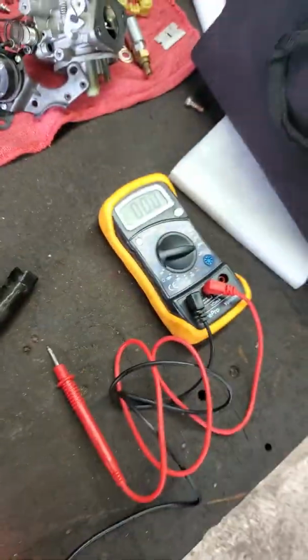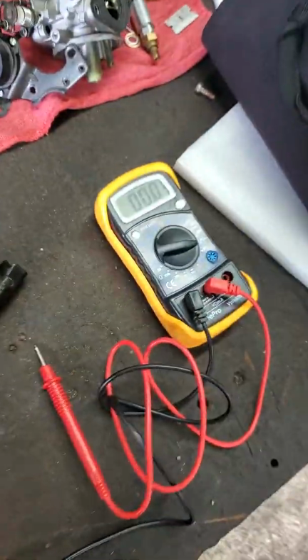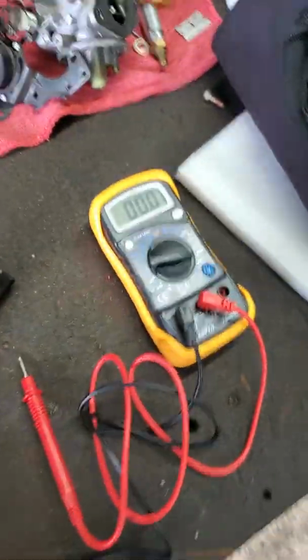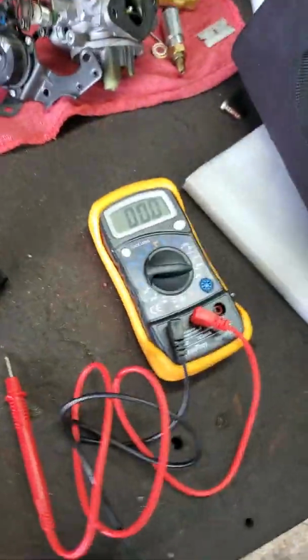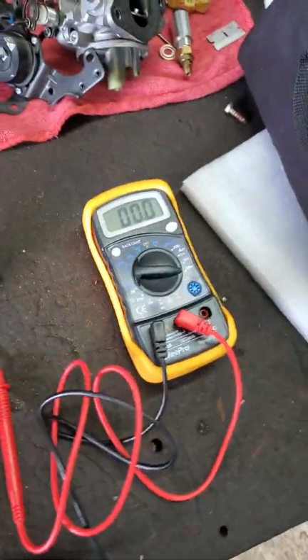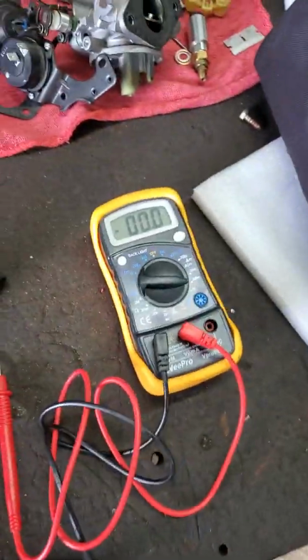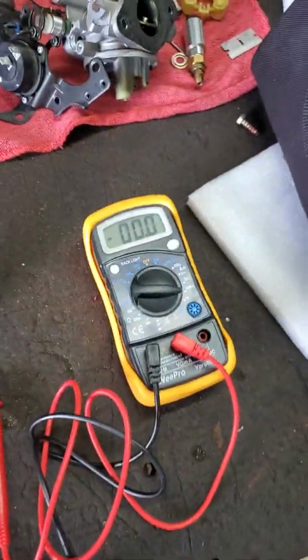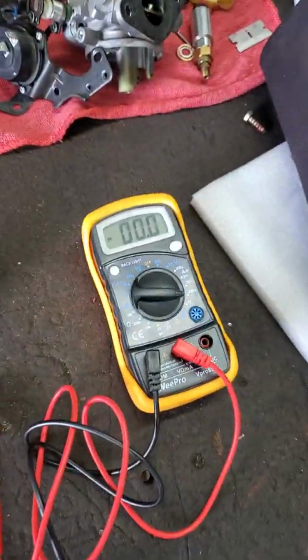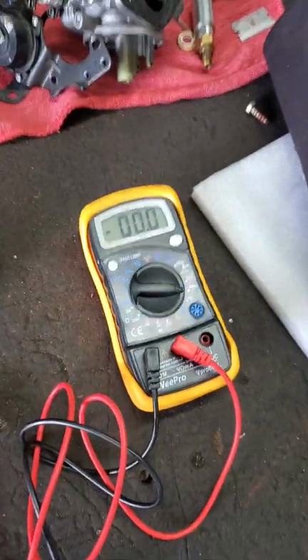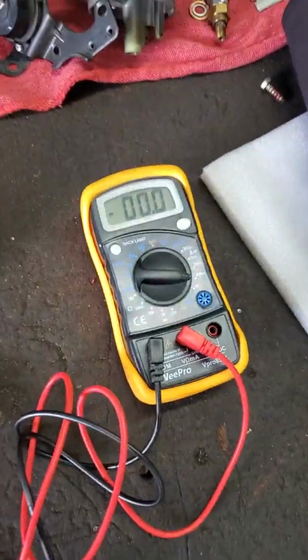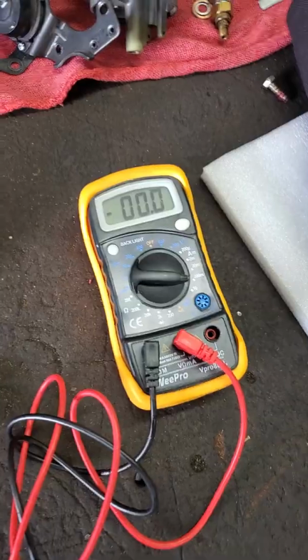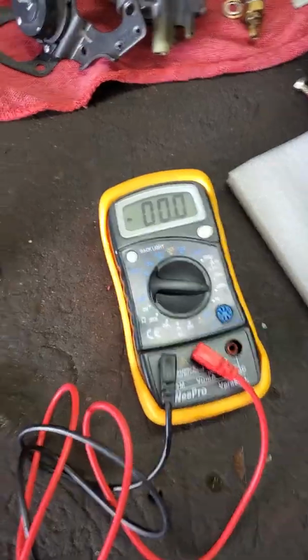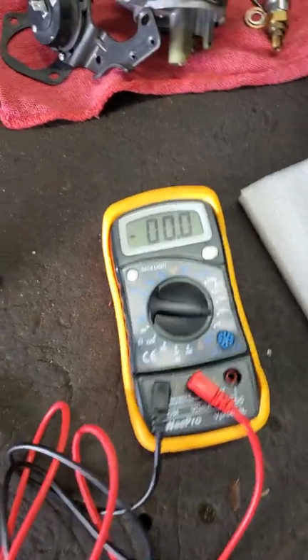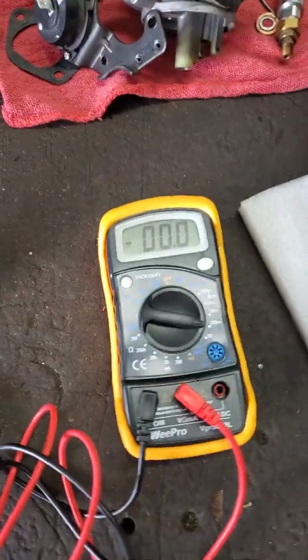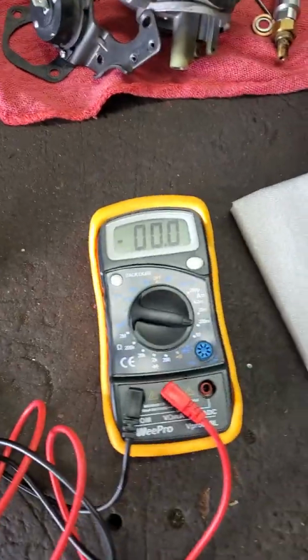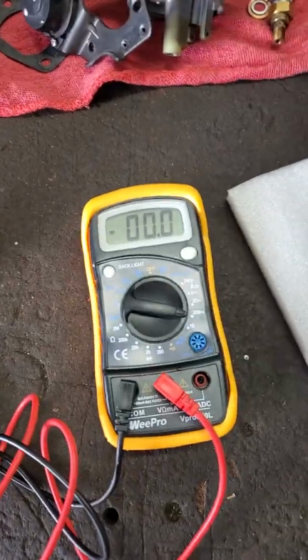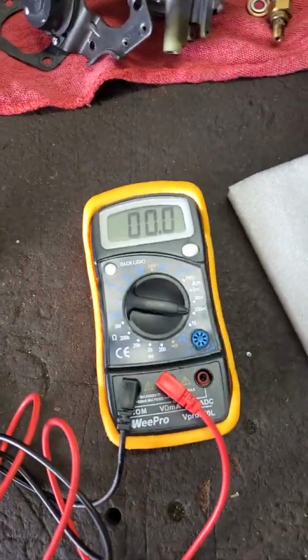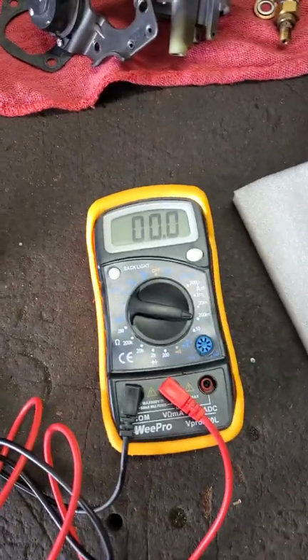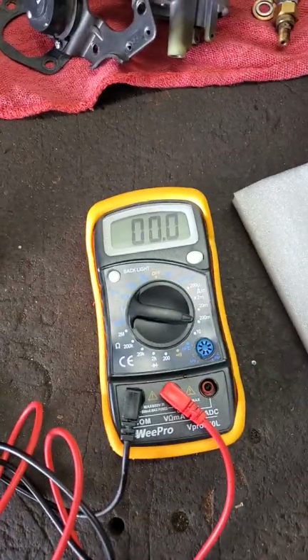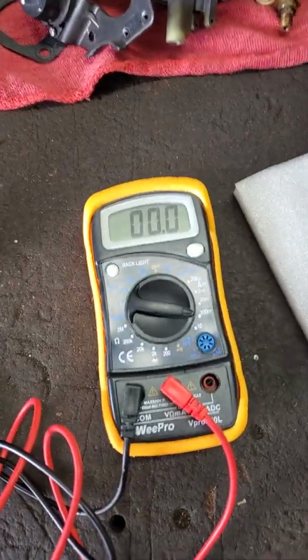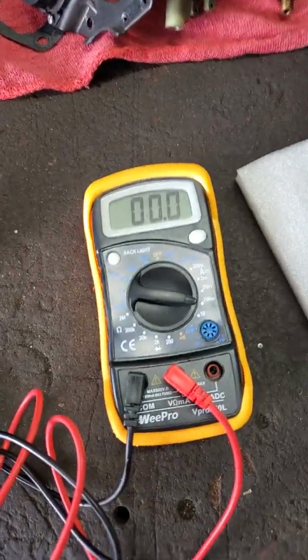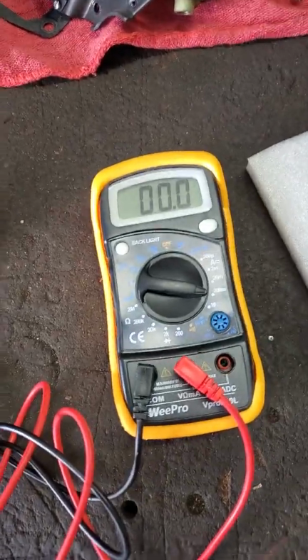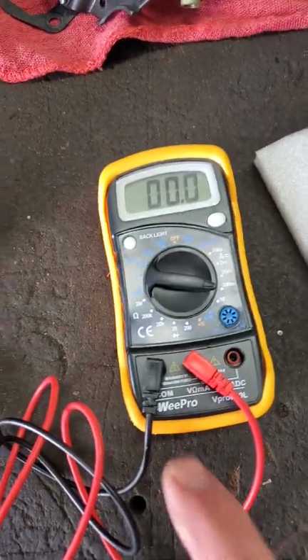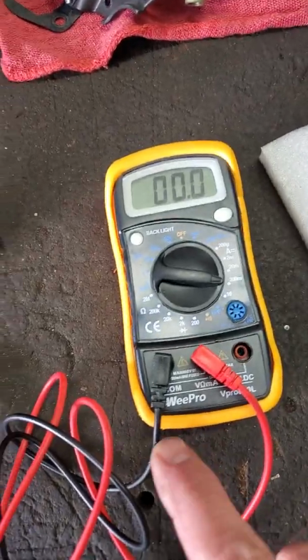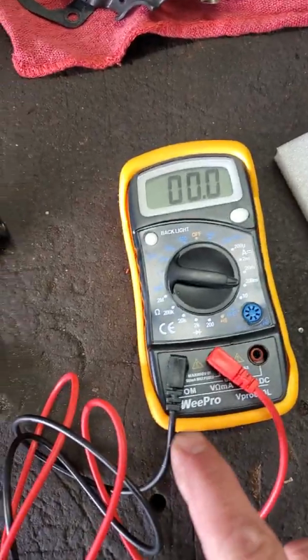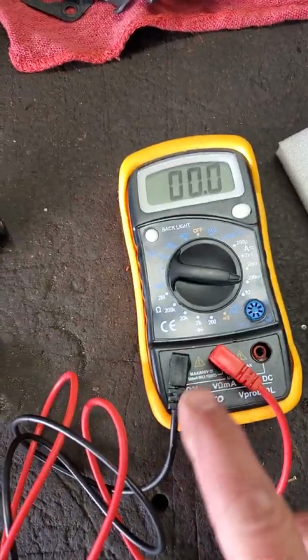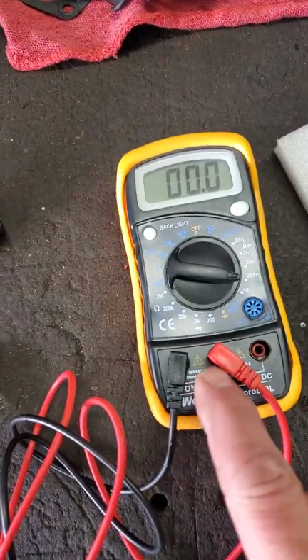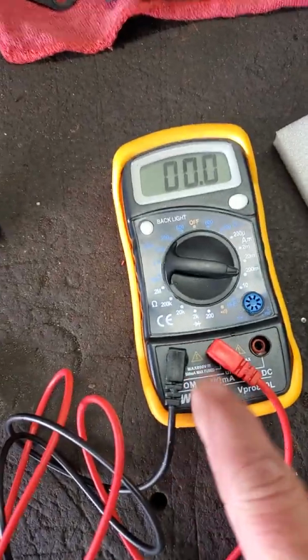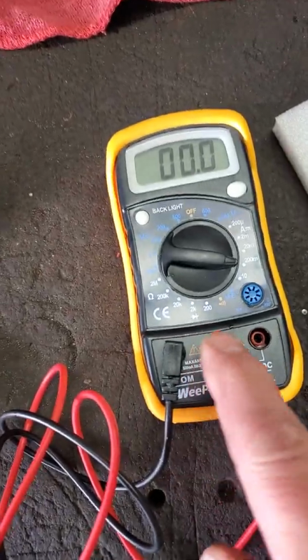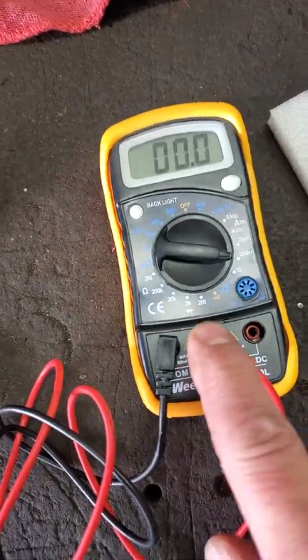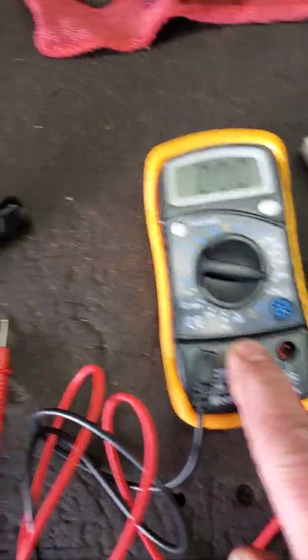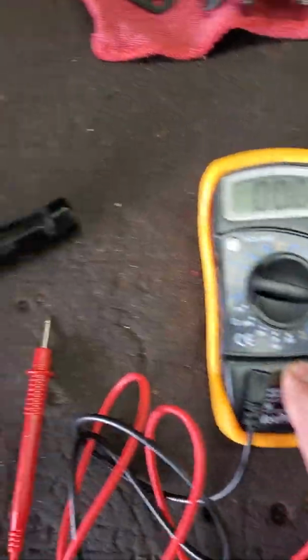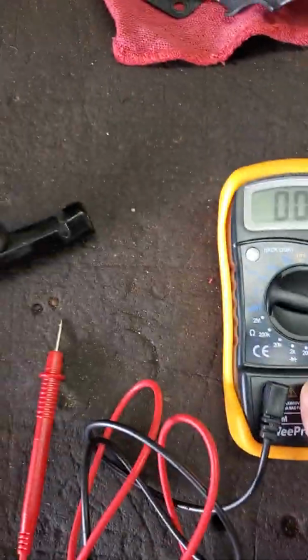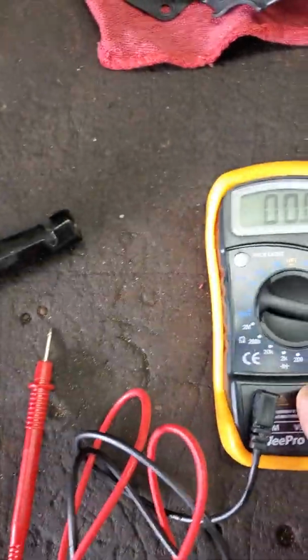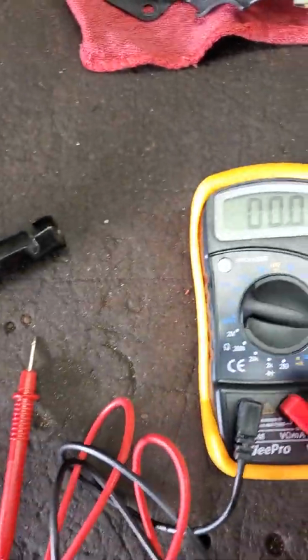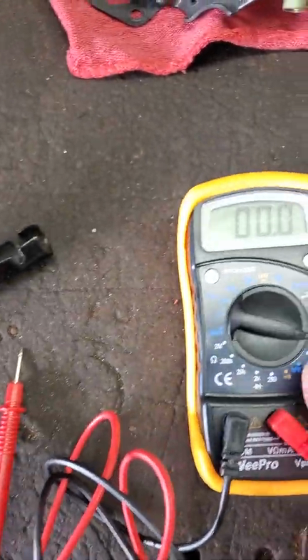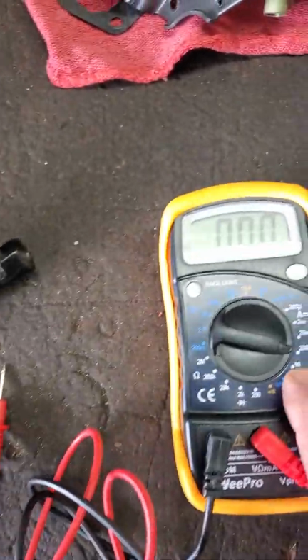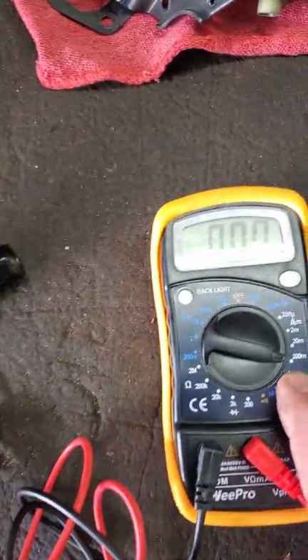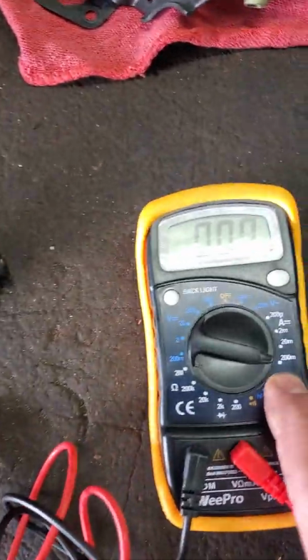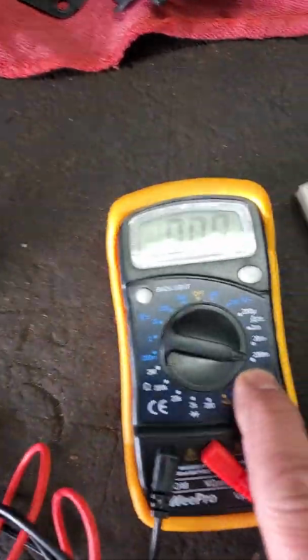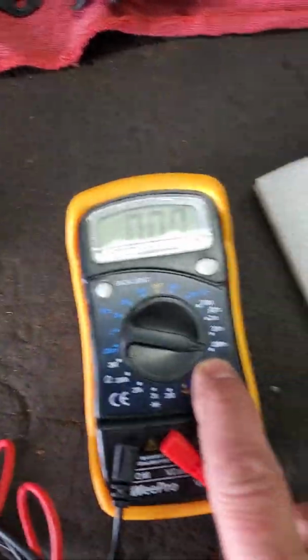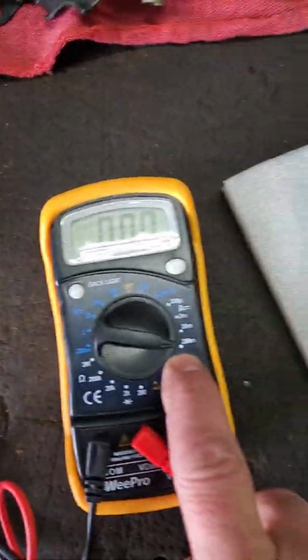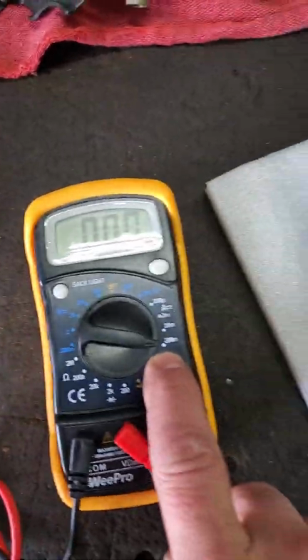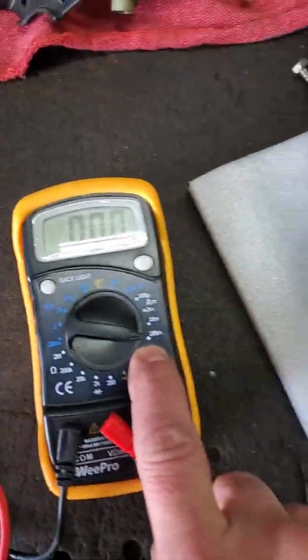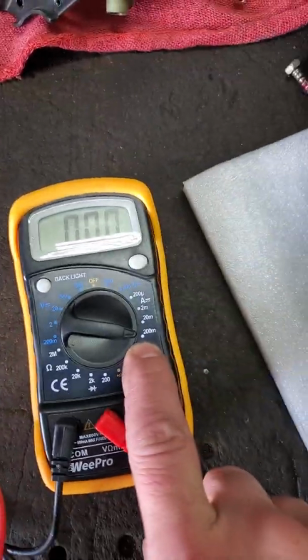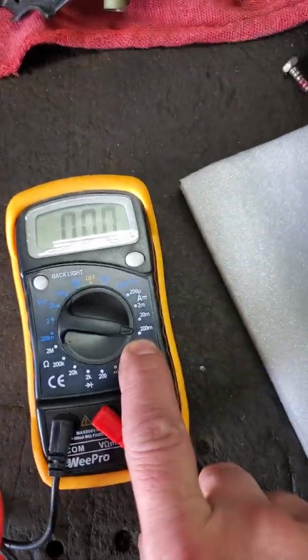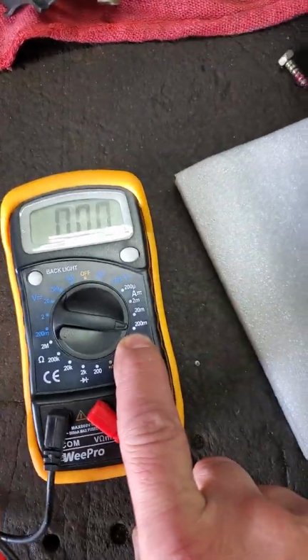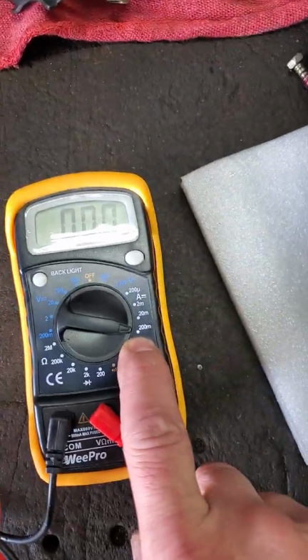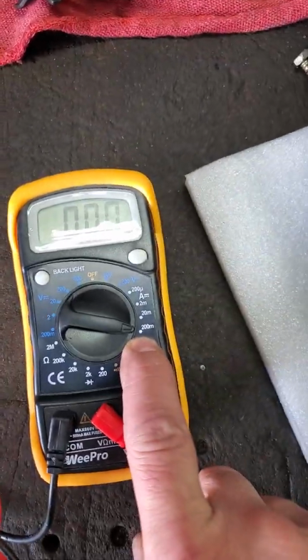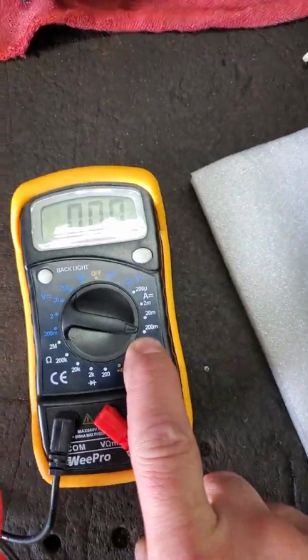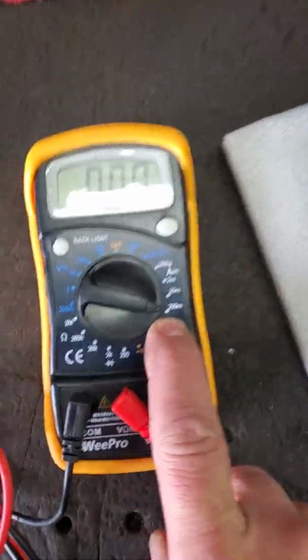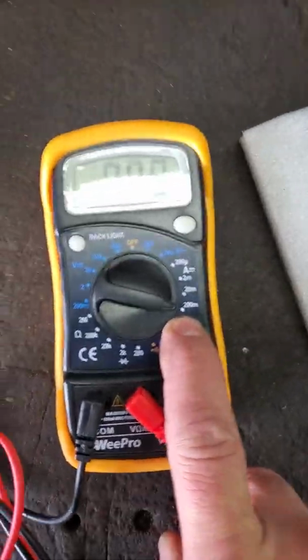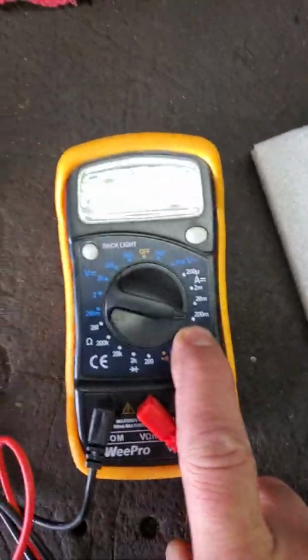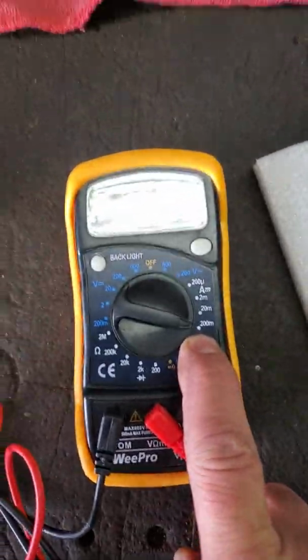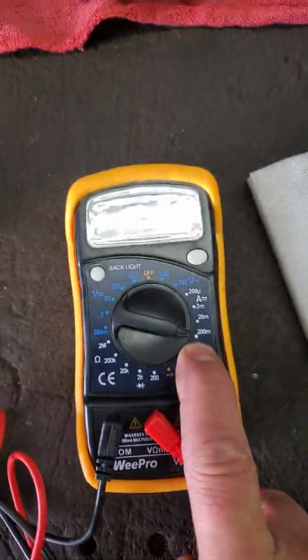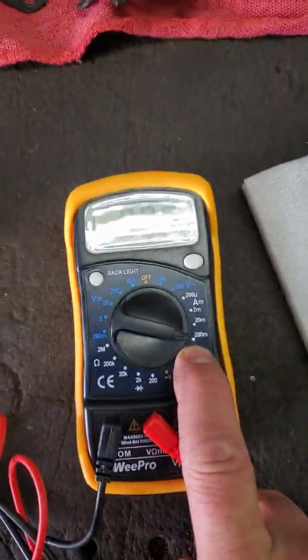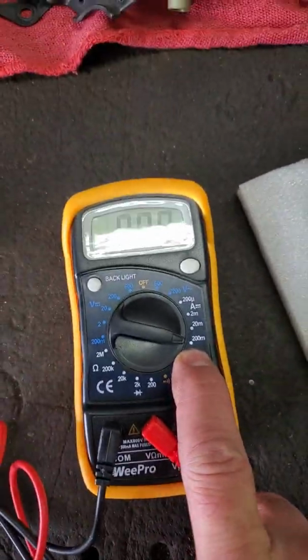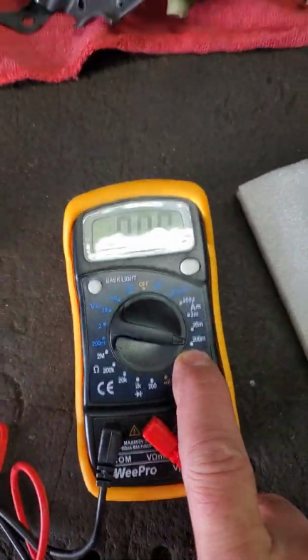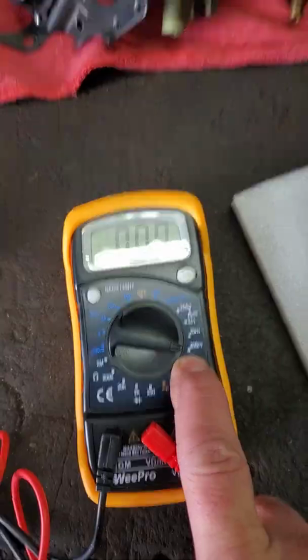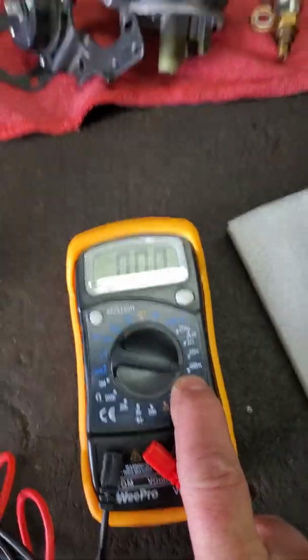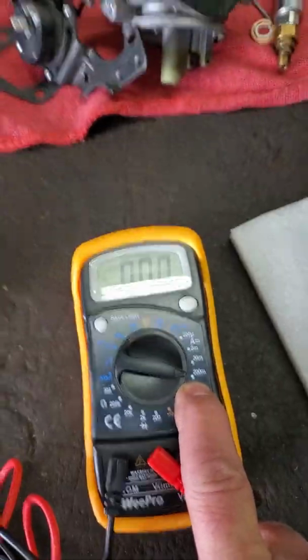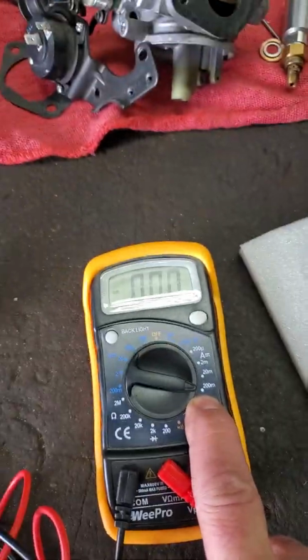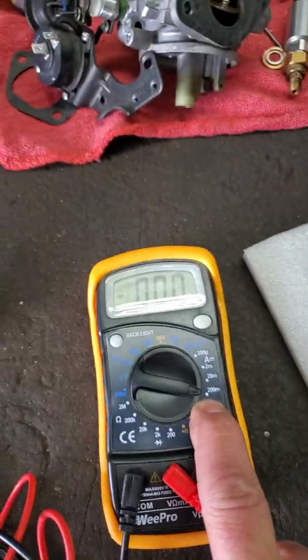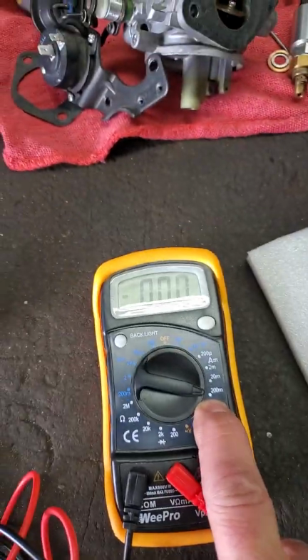This is one of those multimeters, set on amps — about 200 milliamps — which will kill a battery in a heartbeat.